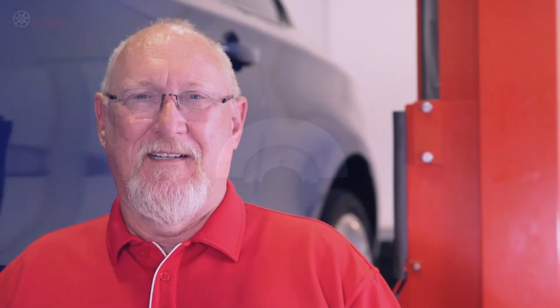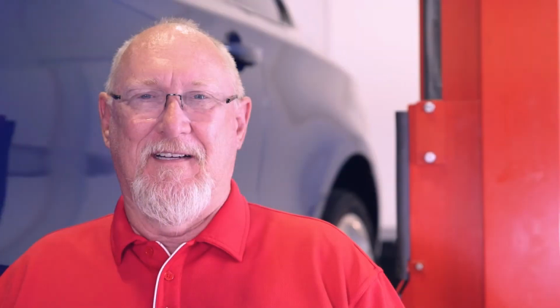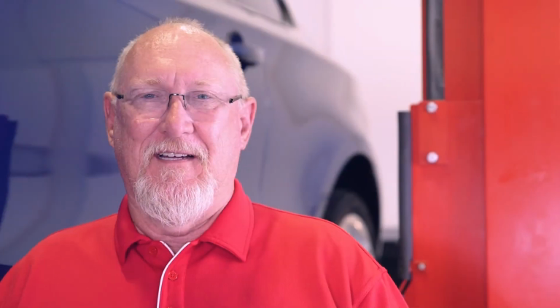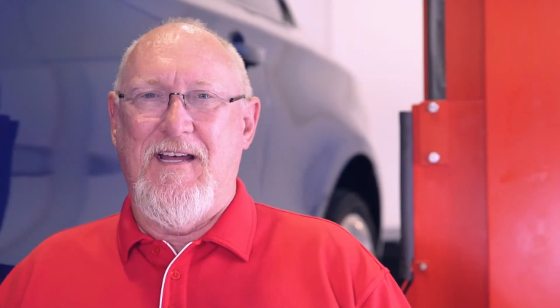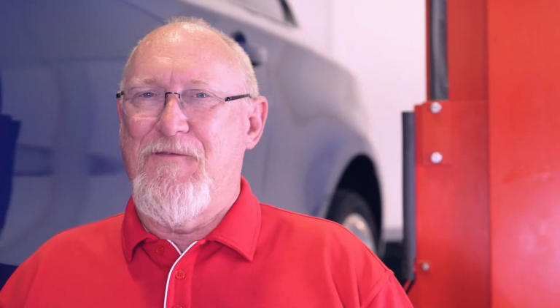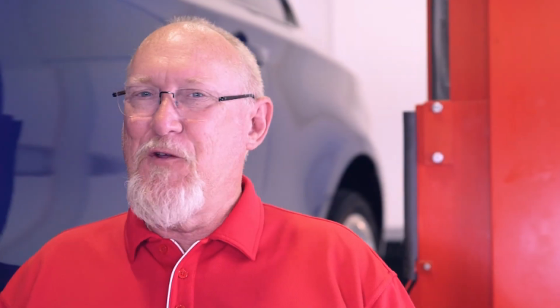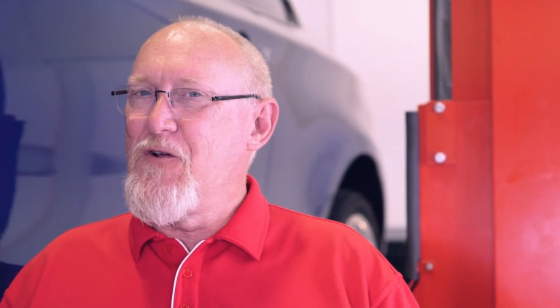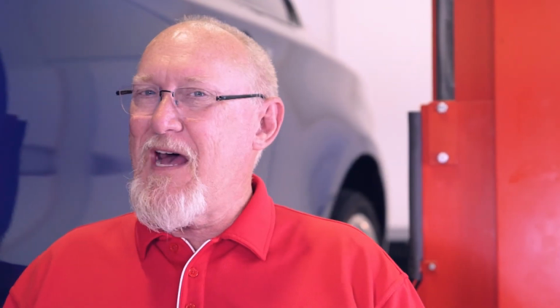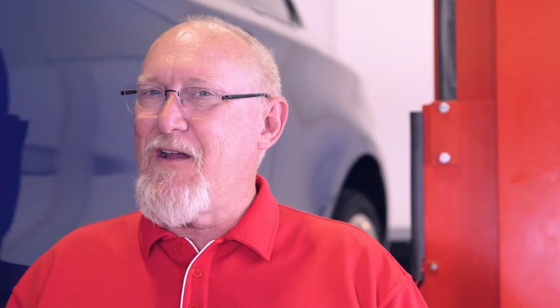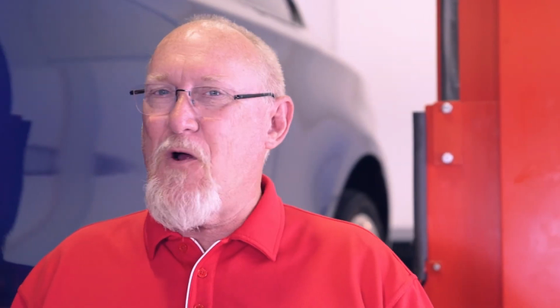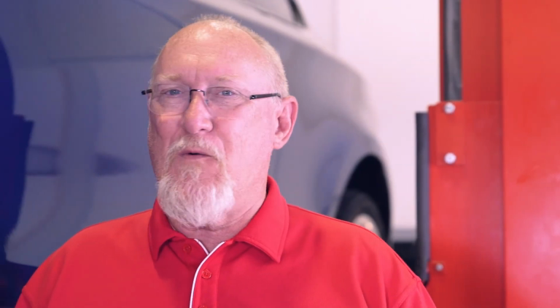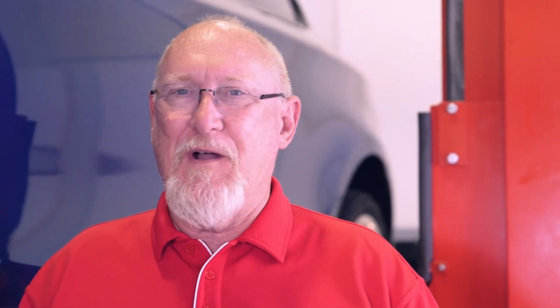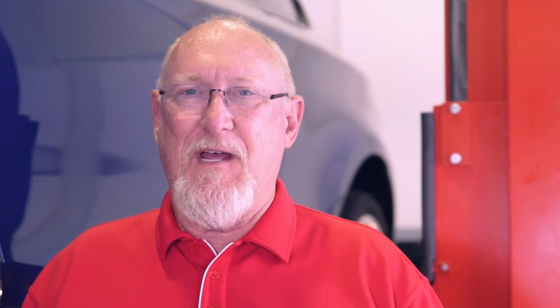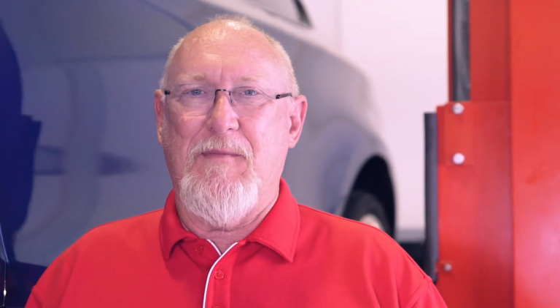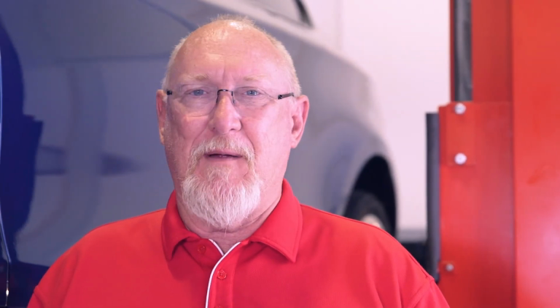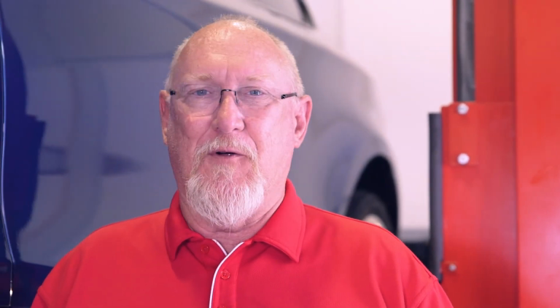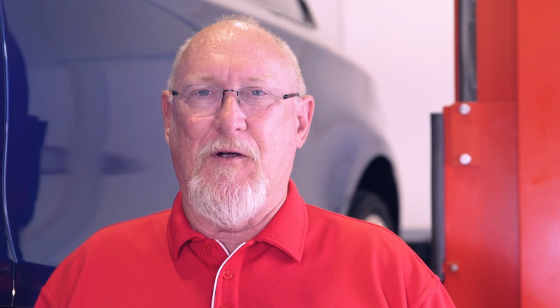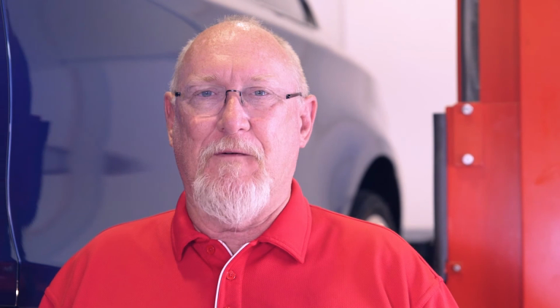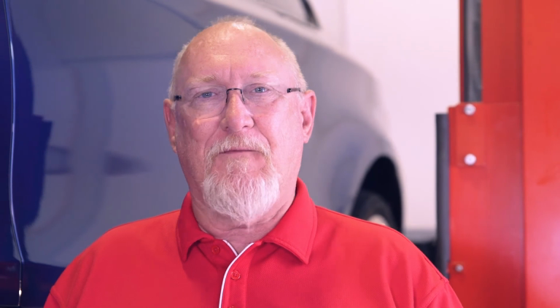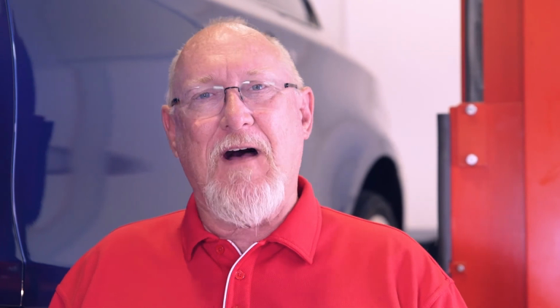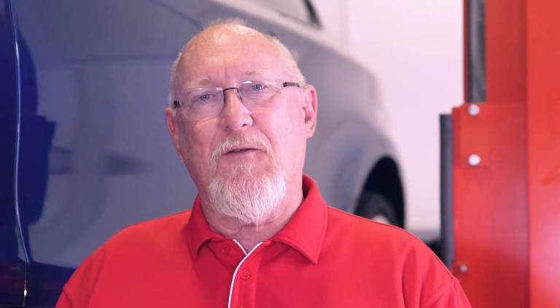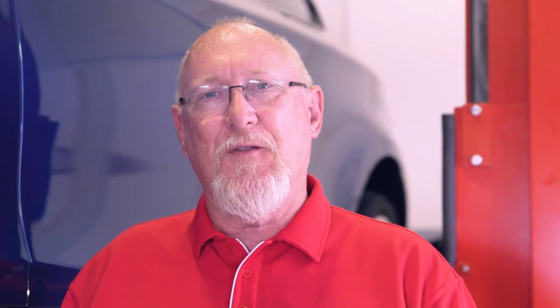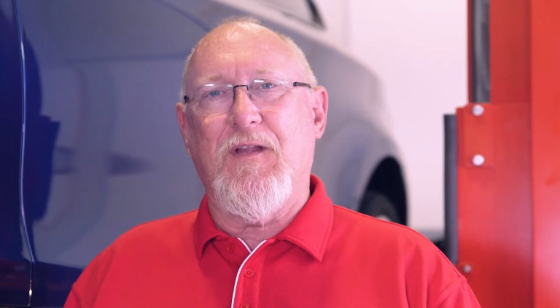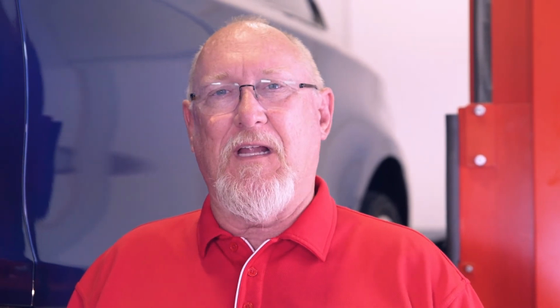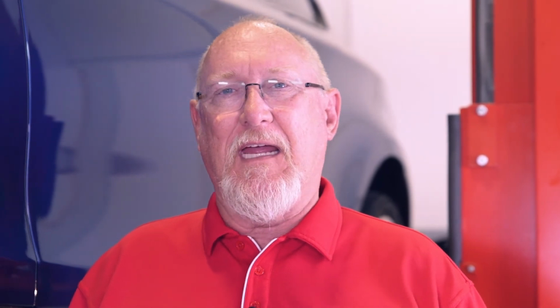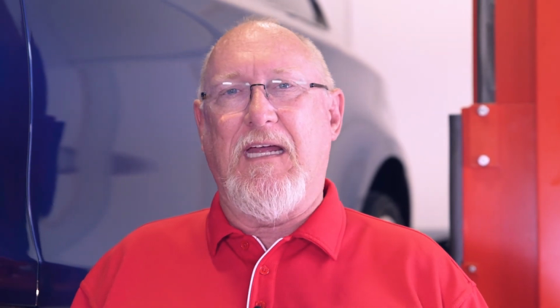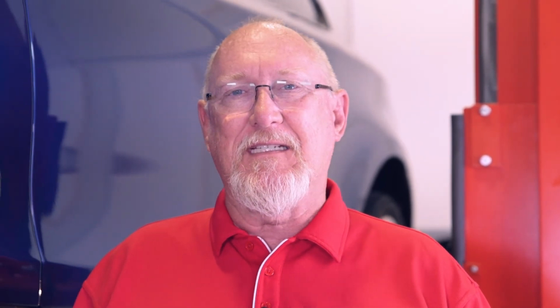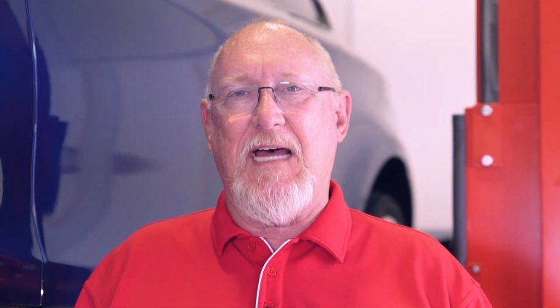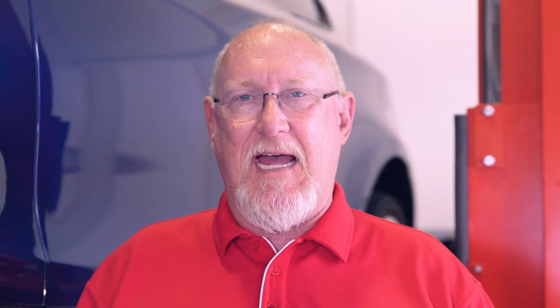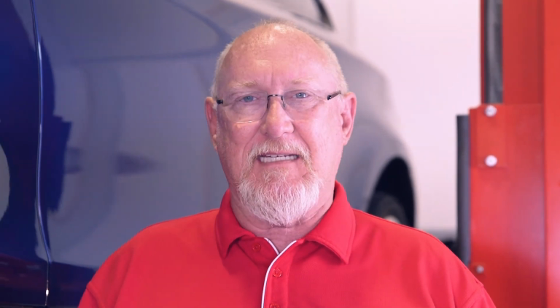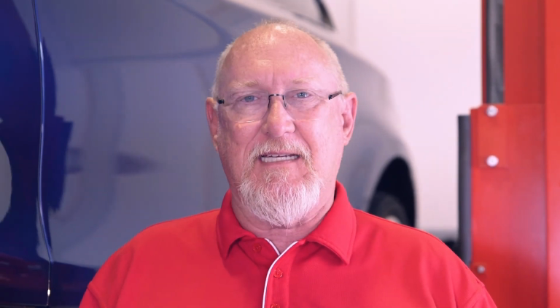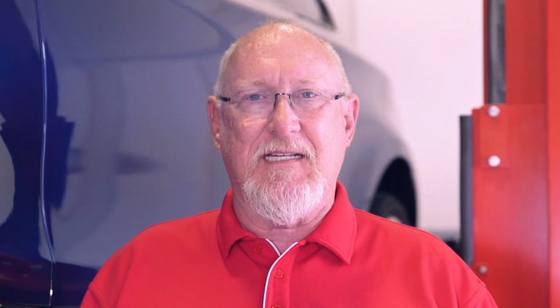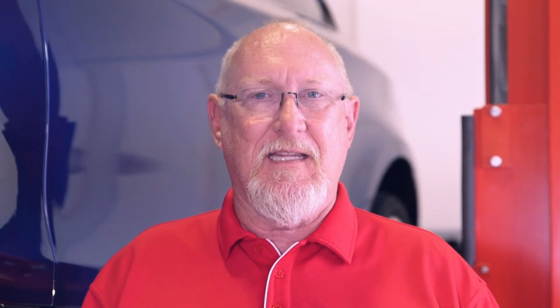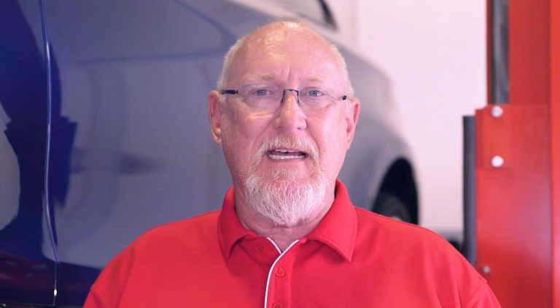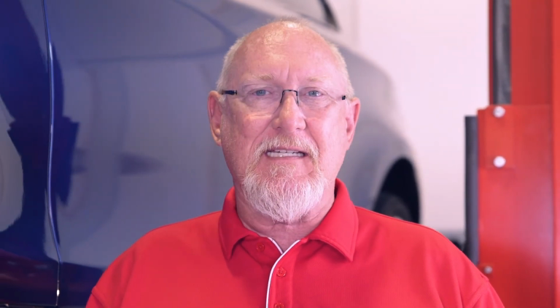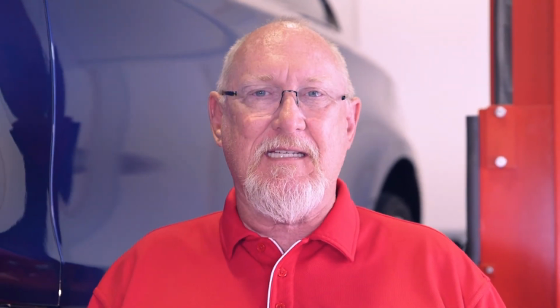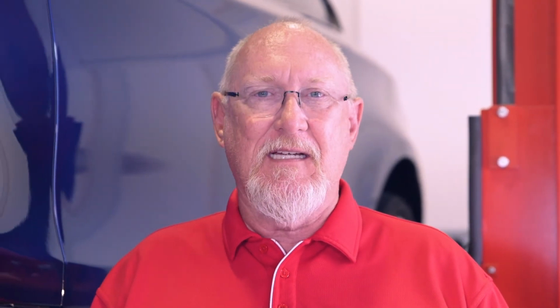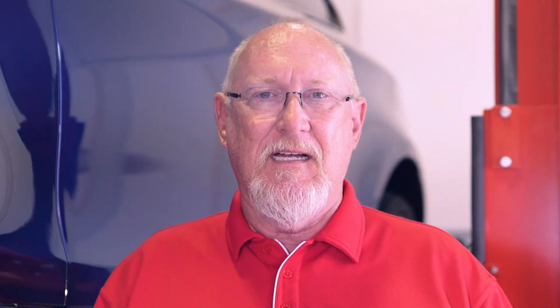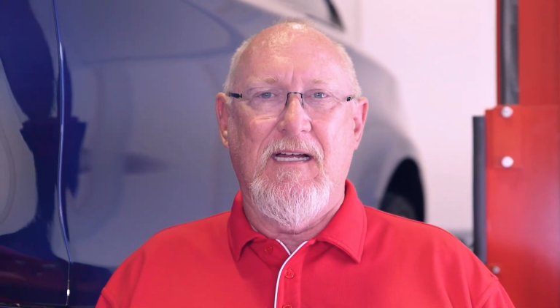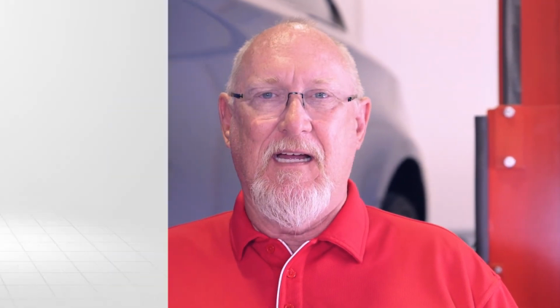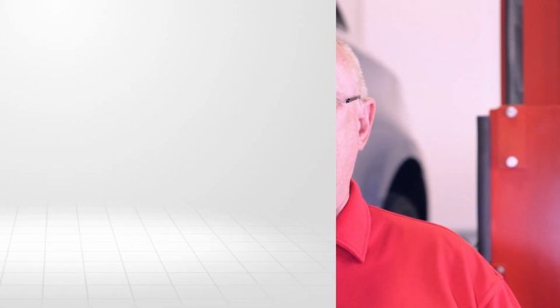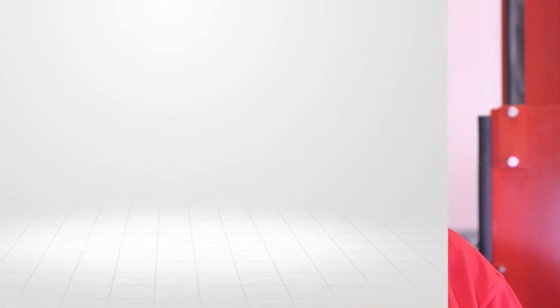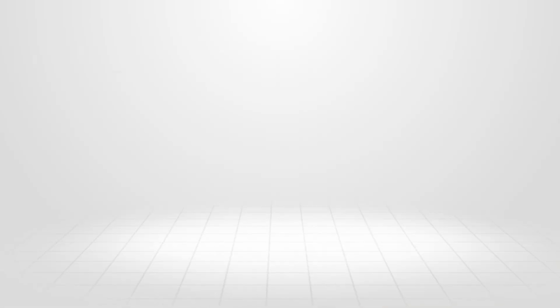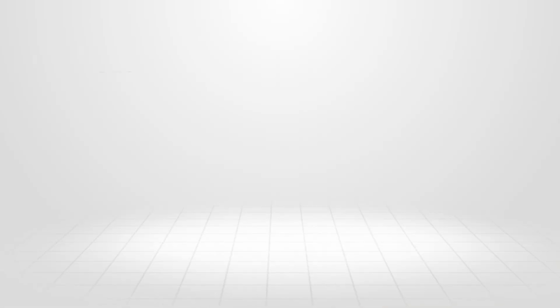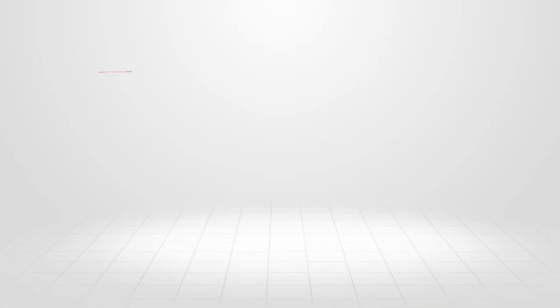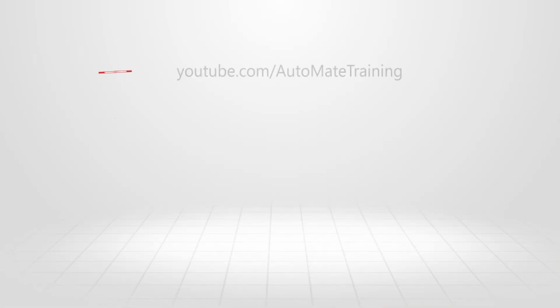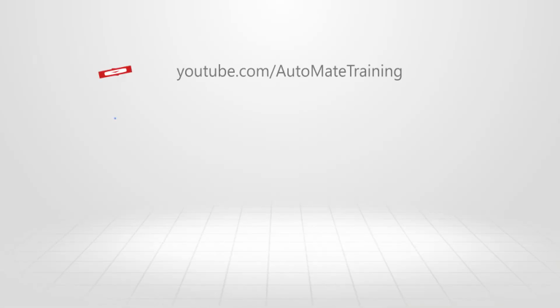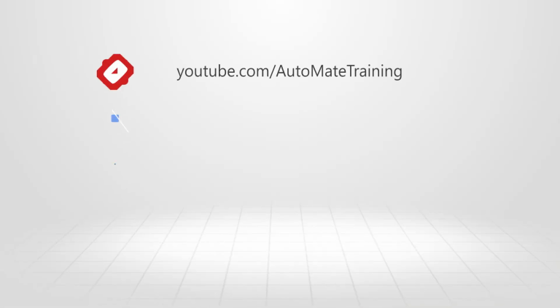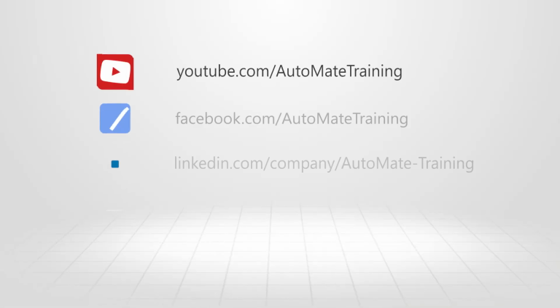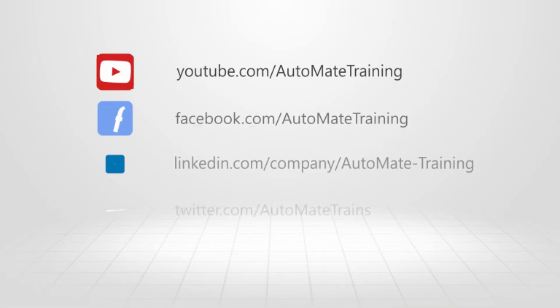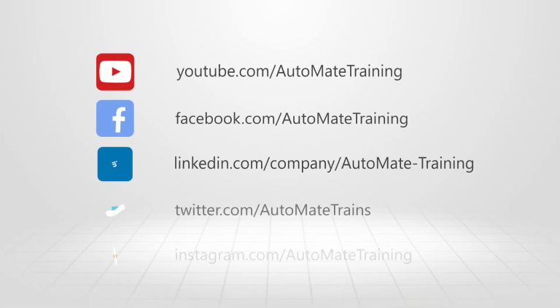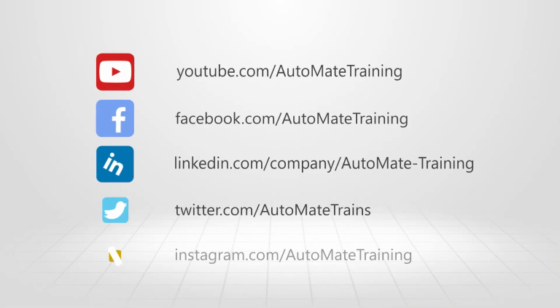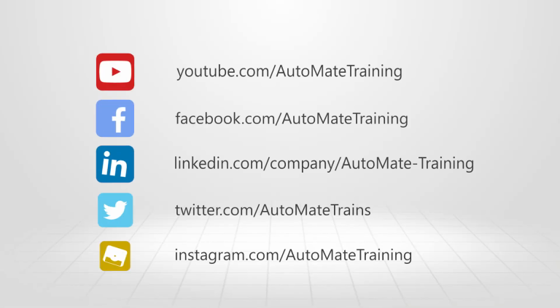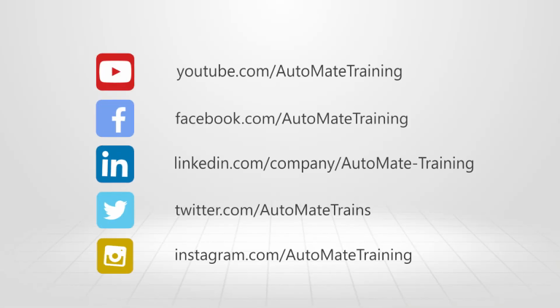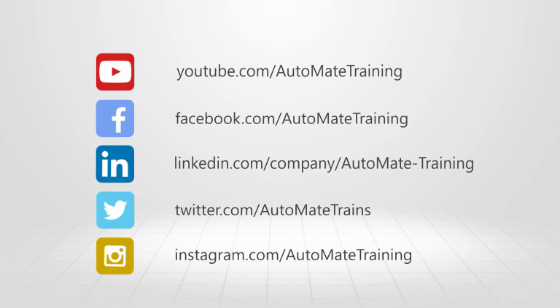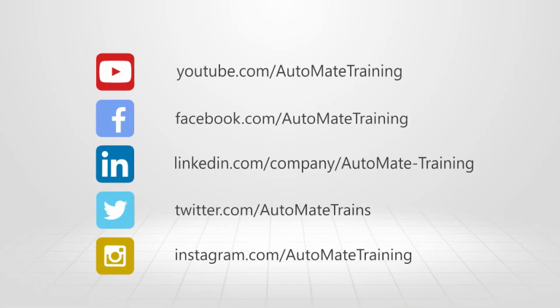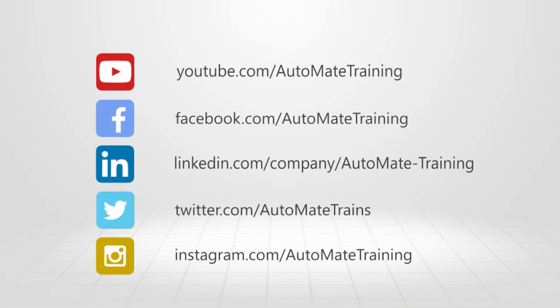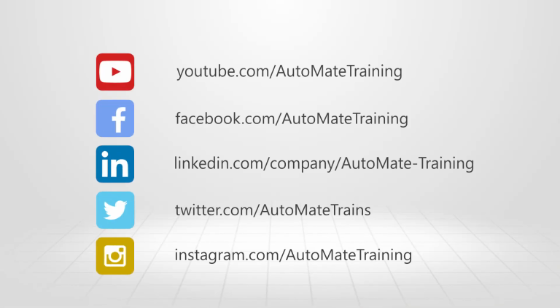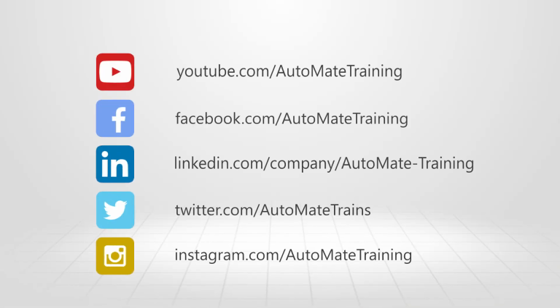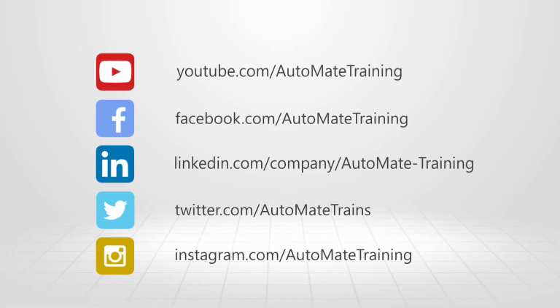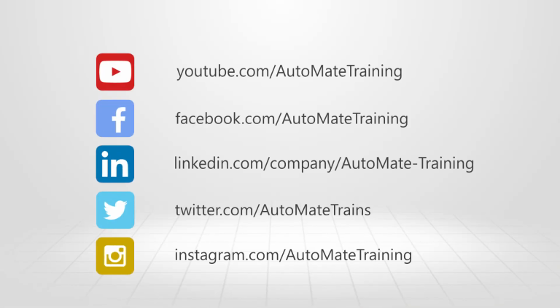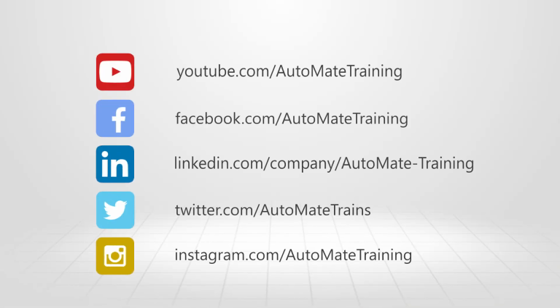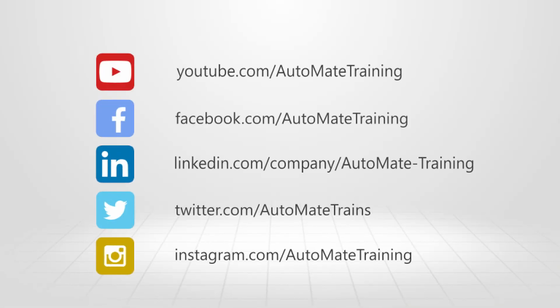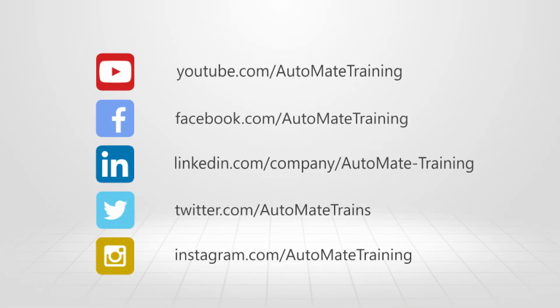If you're not already a member, follow the link to access this and our entire training library today.